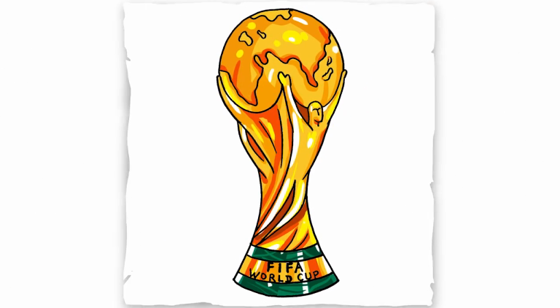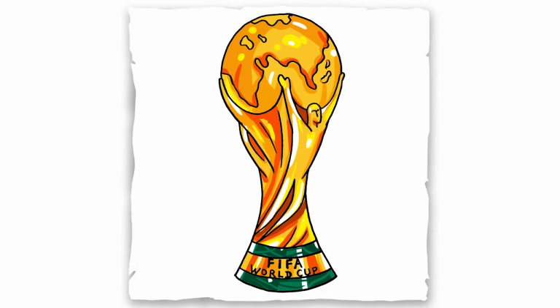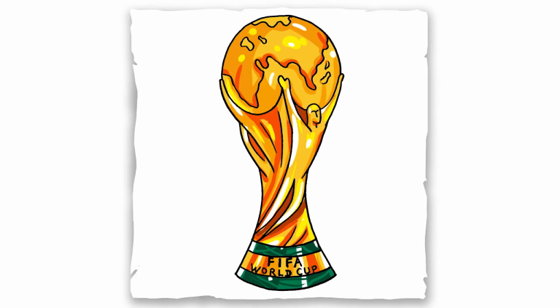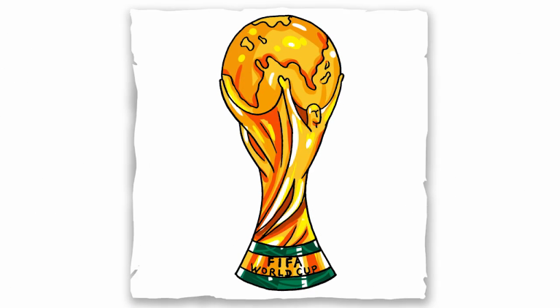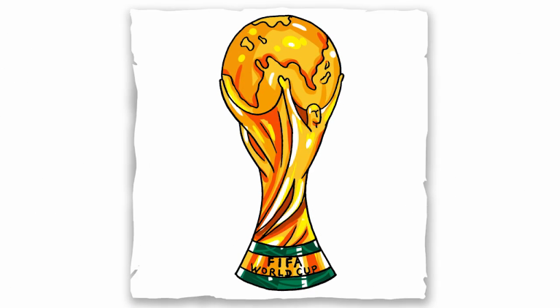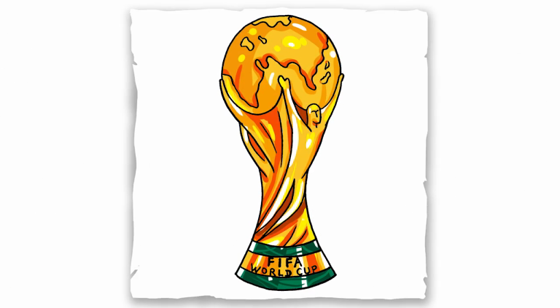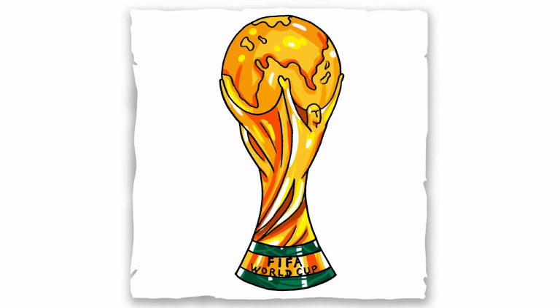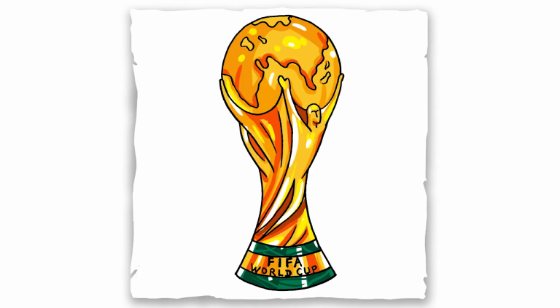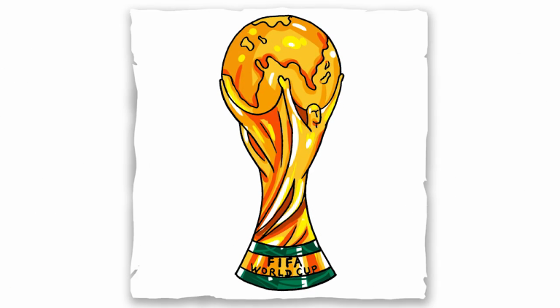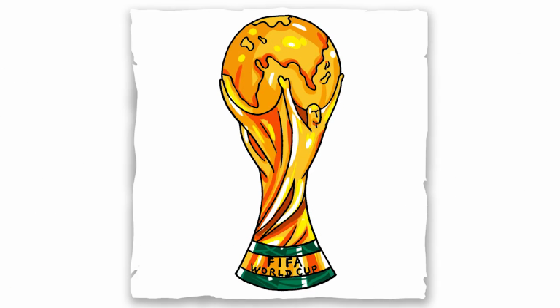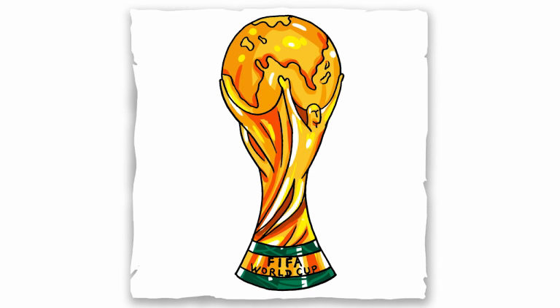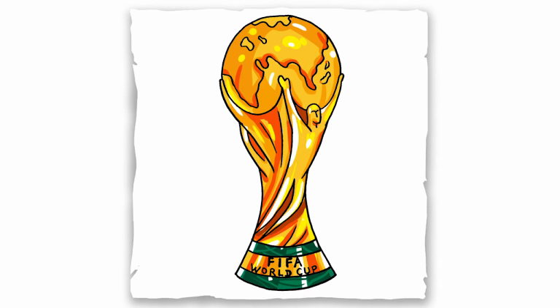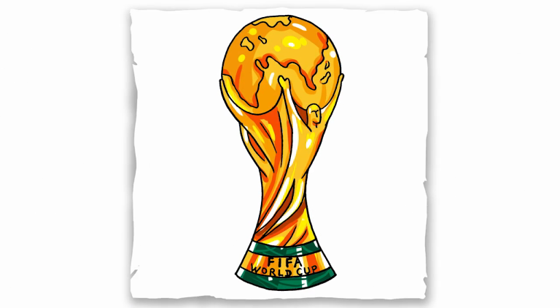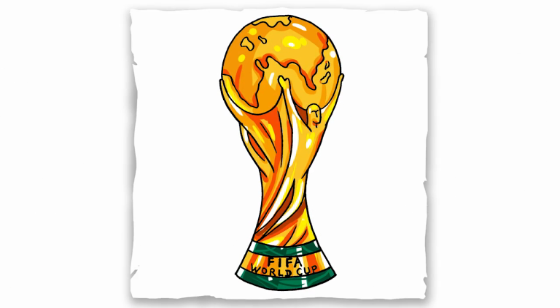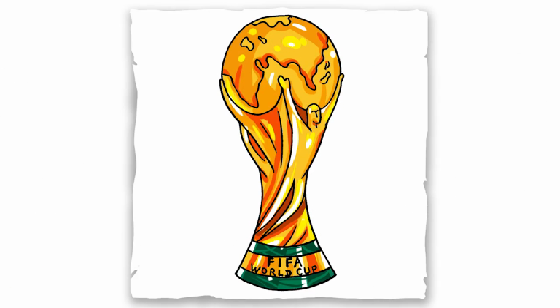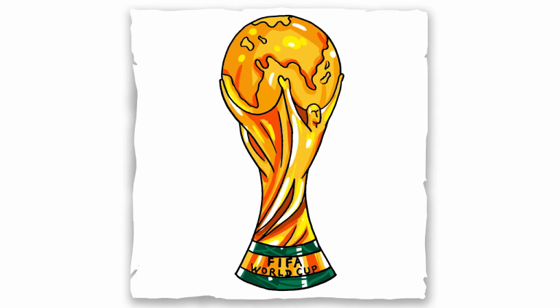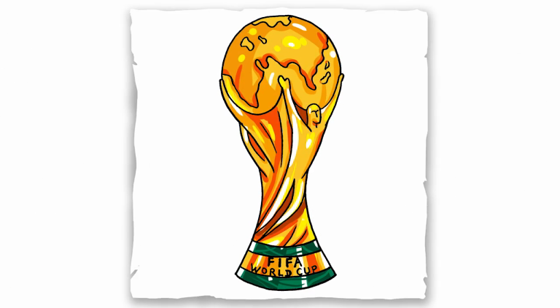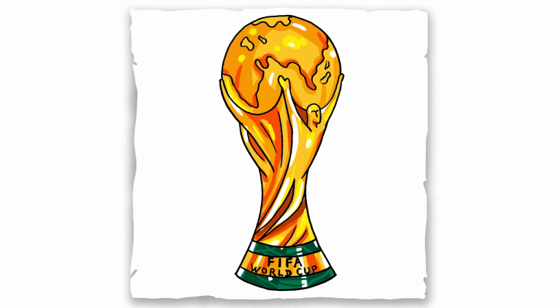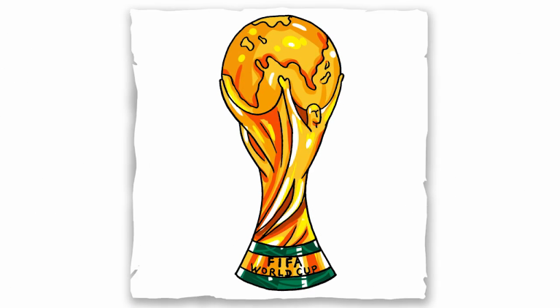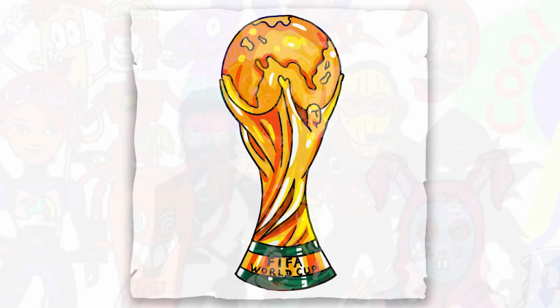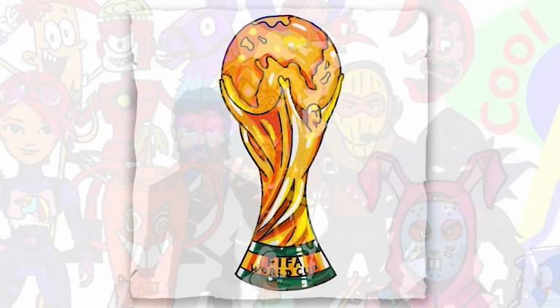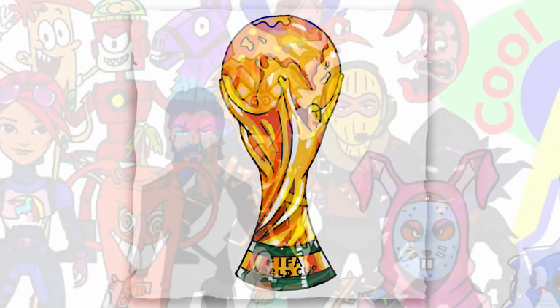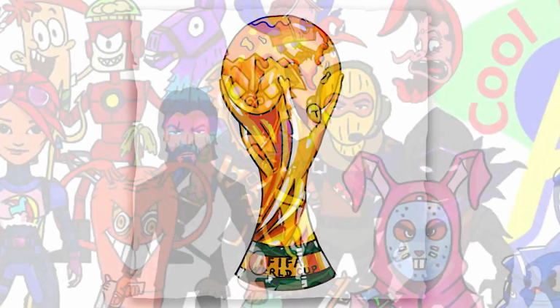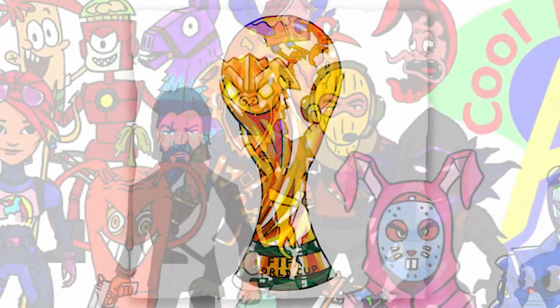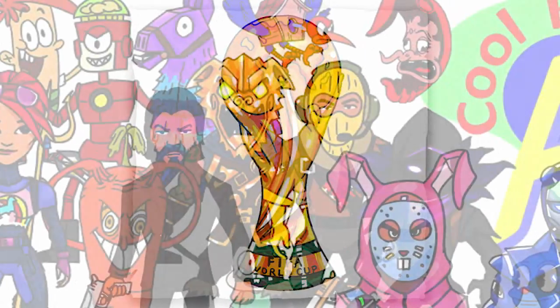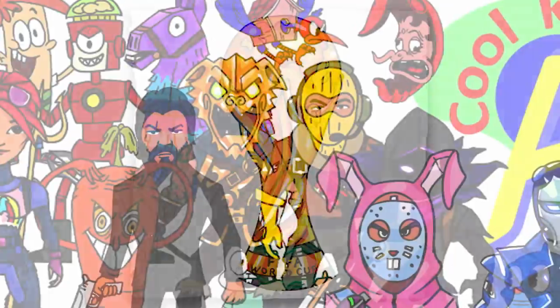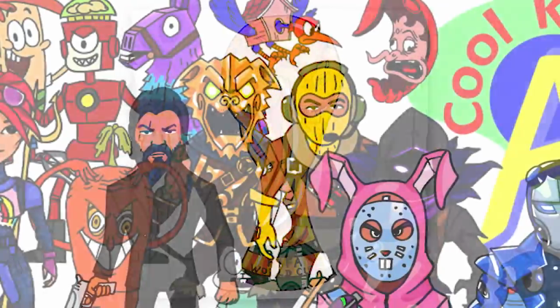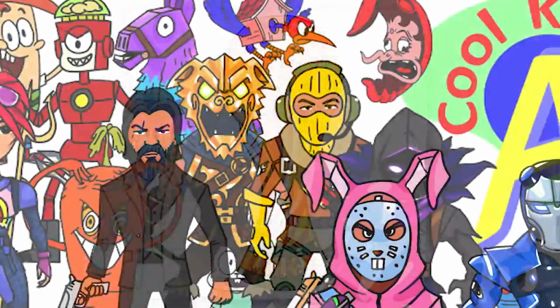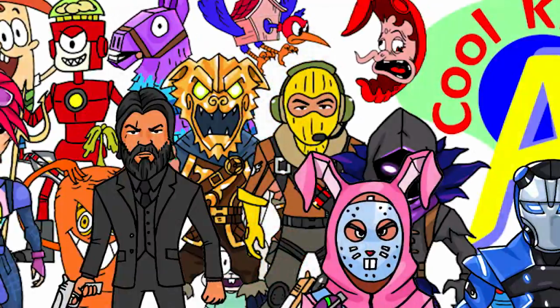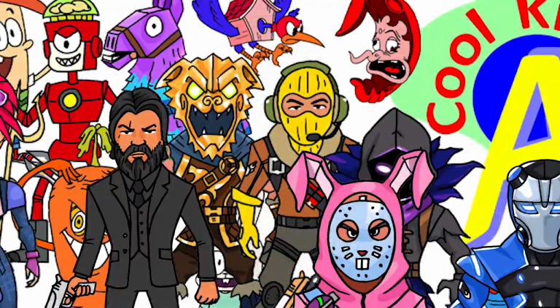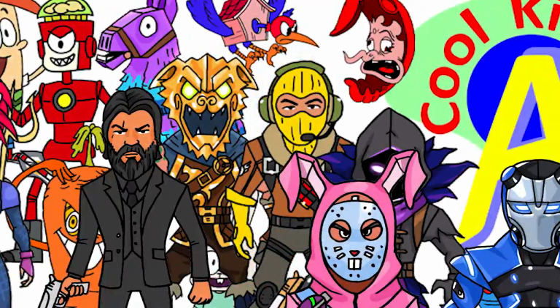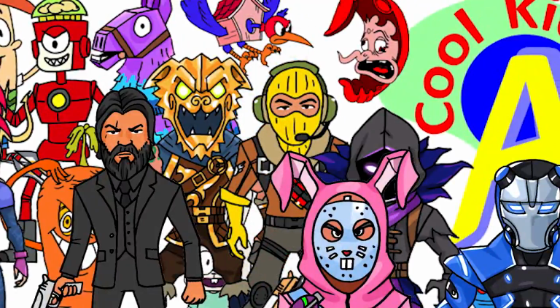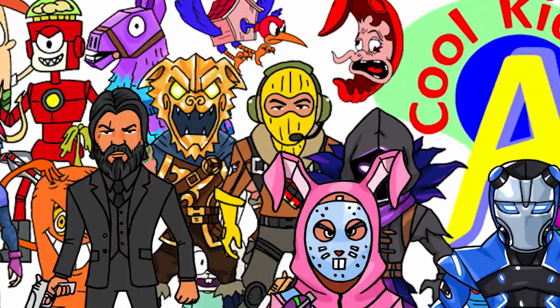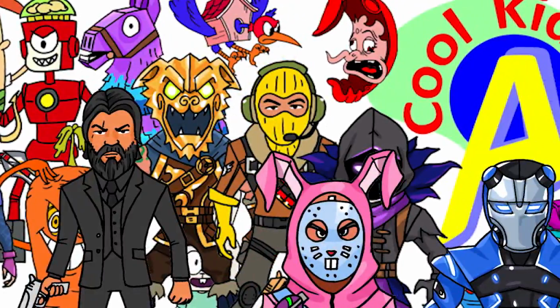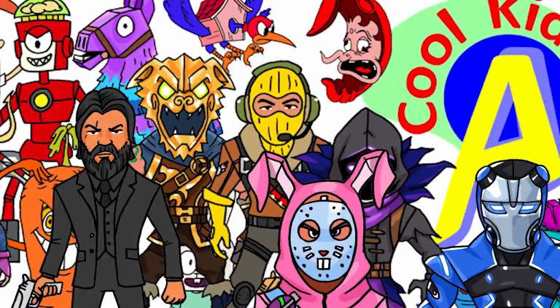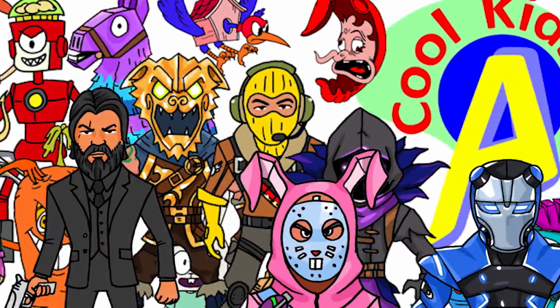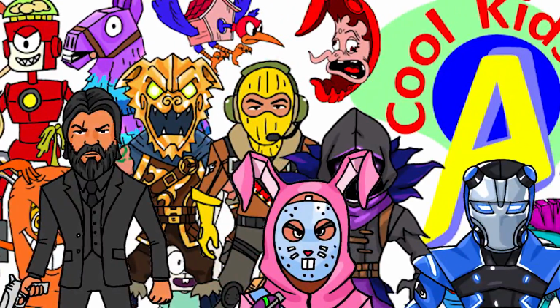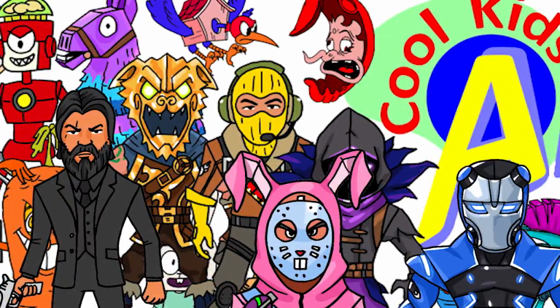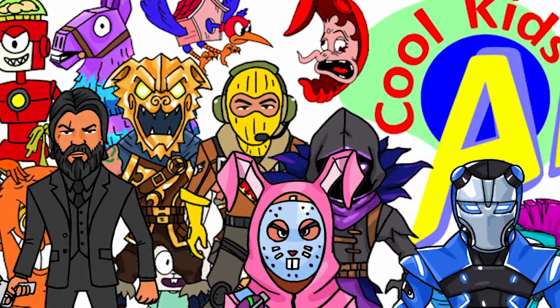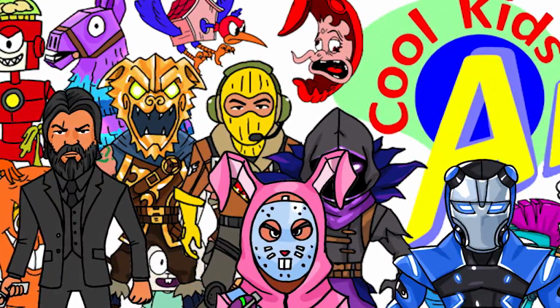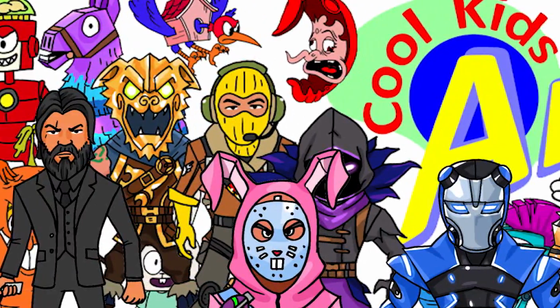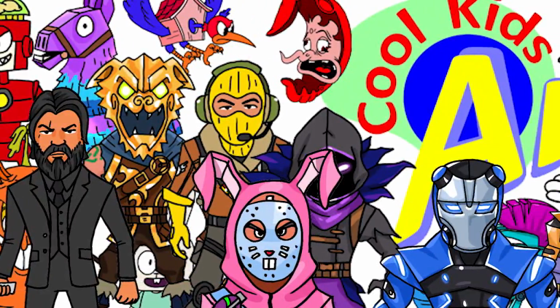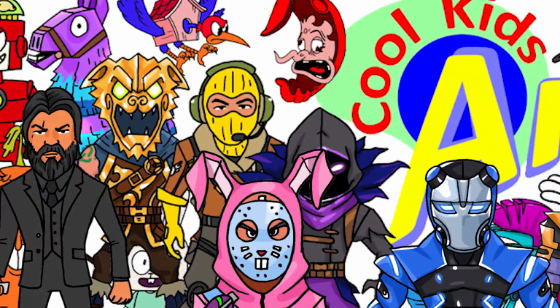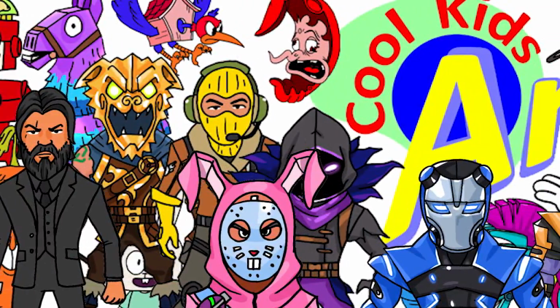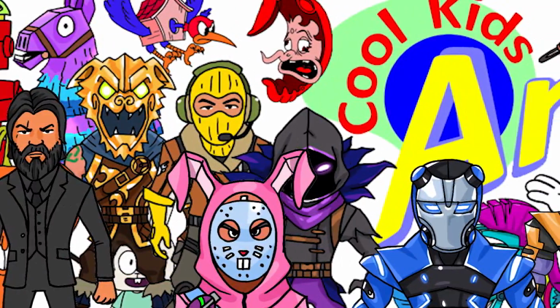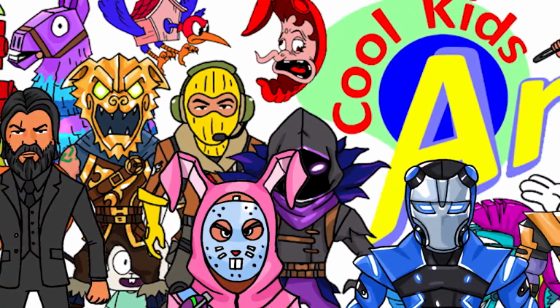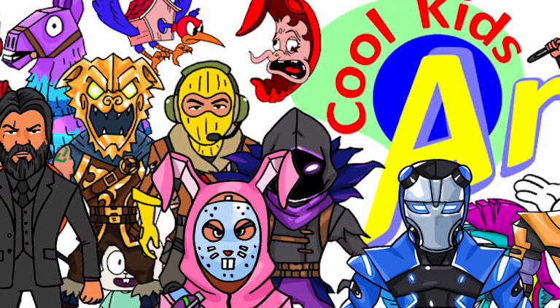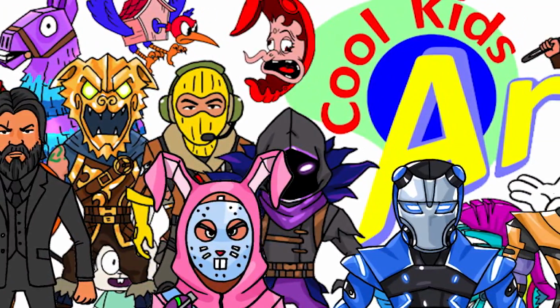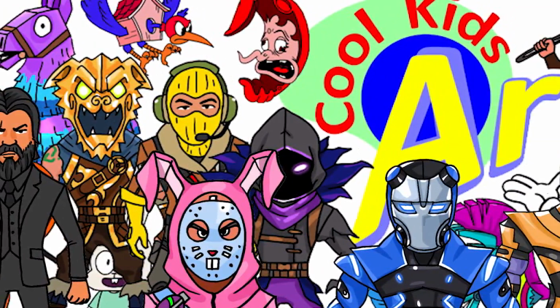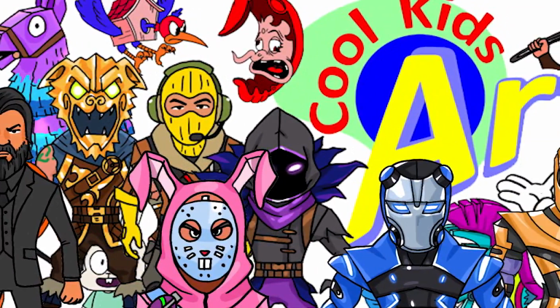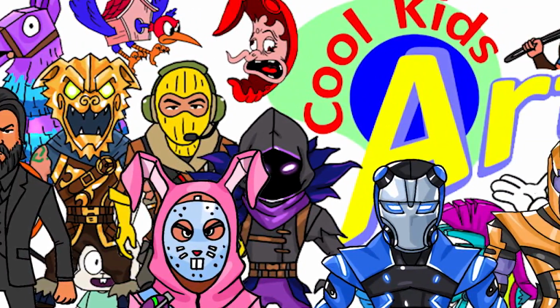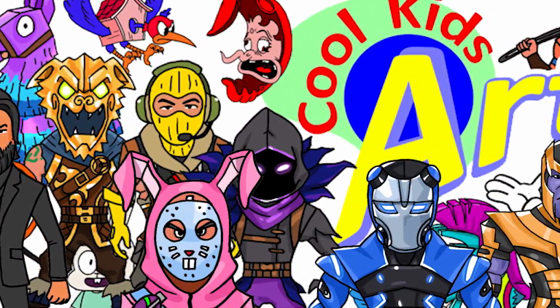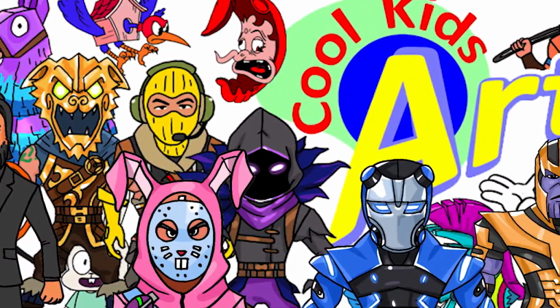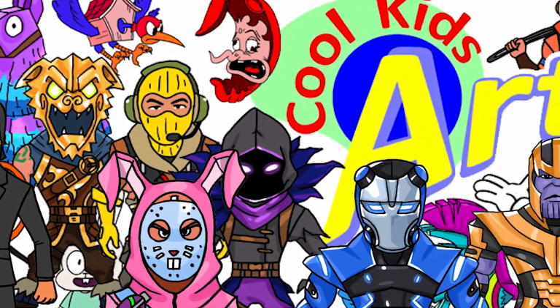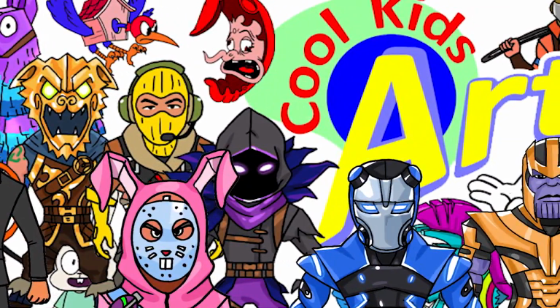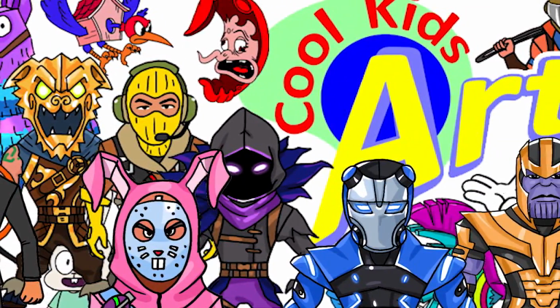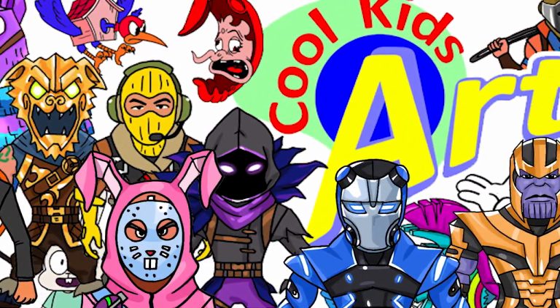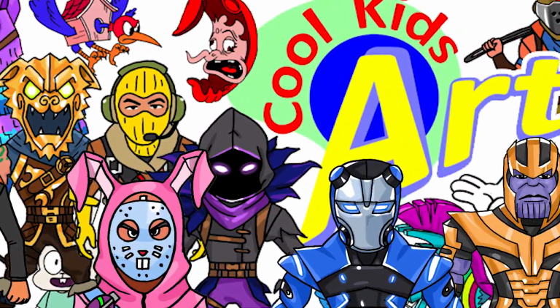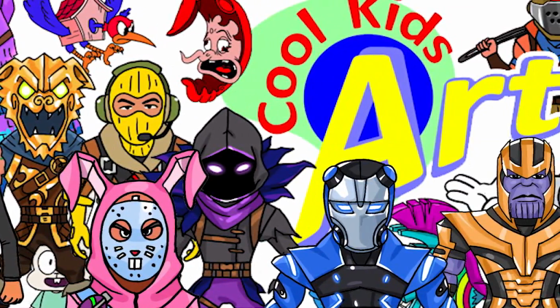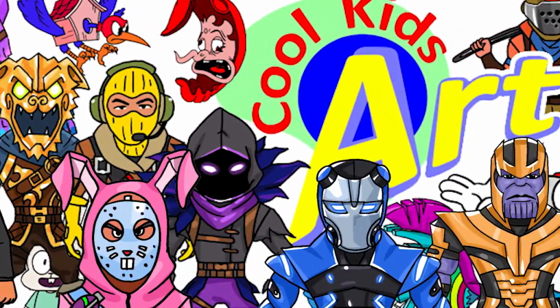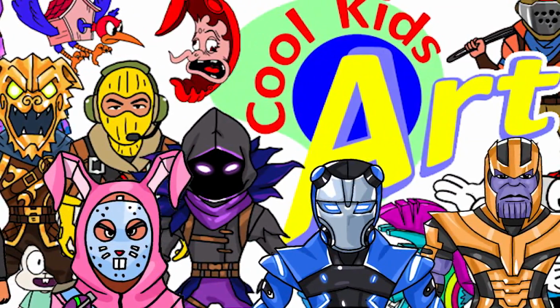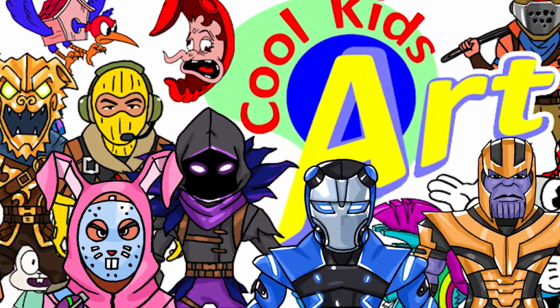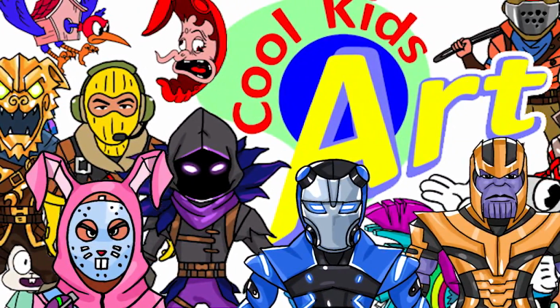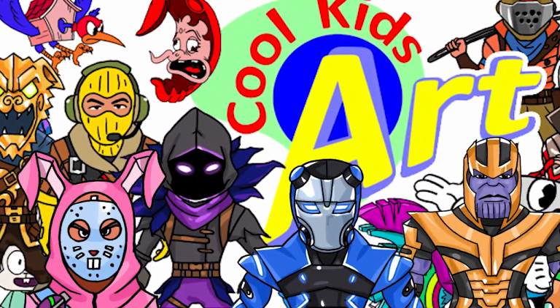Hope you guys like the way it turned out, and if you do please give me a thumbs up. I will see you next time!